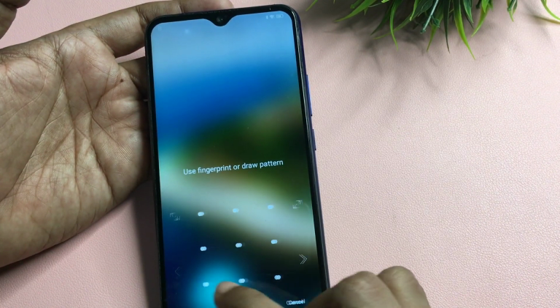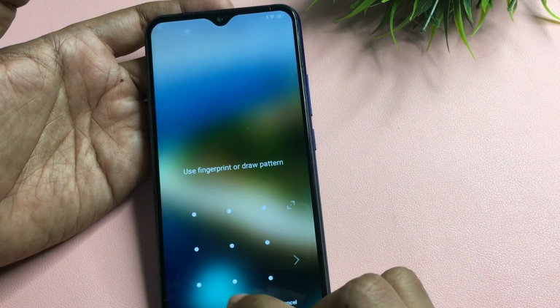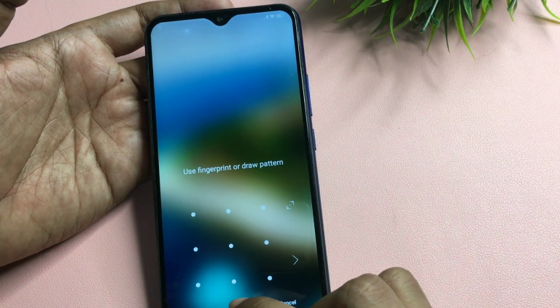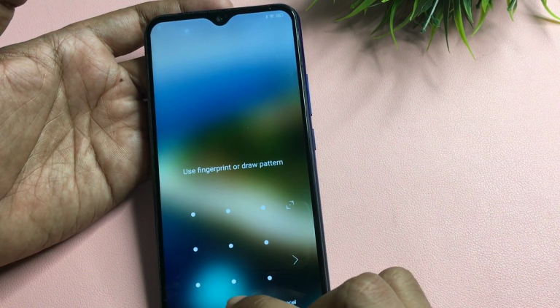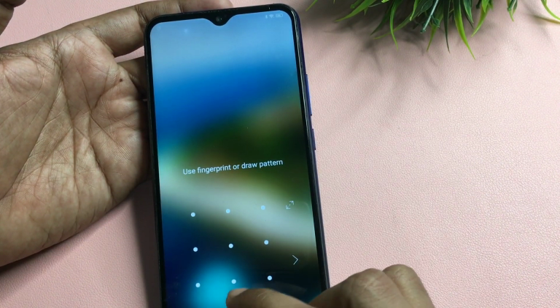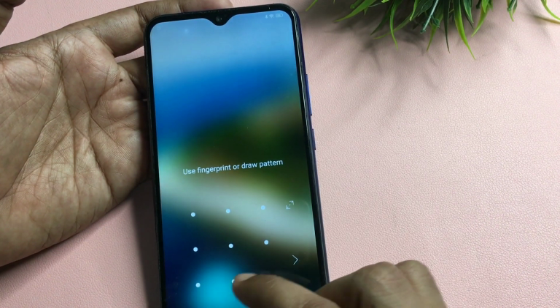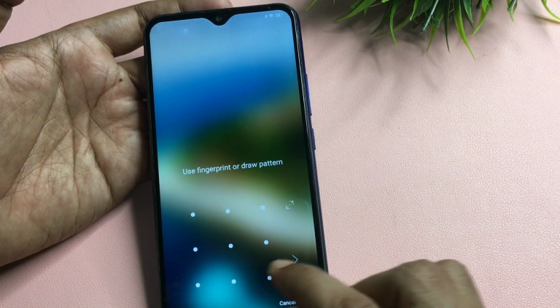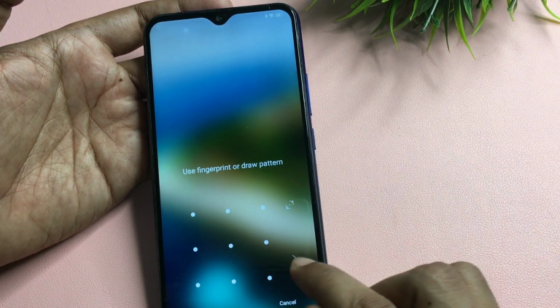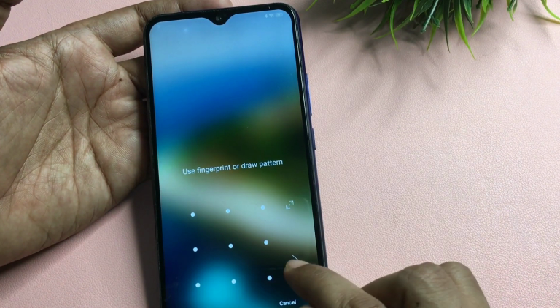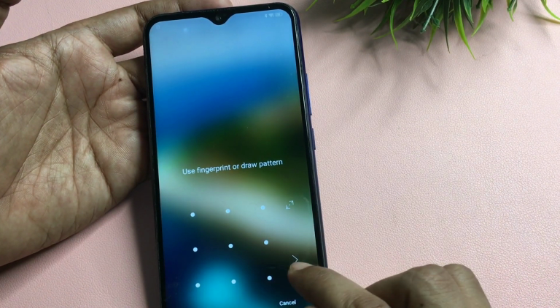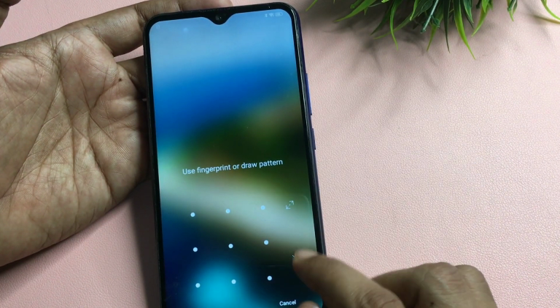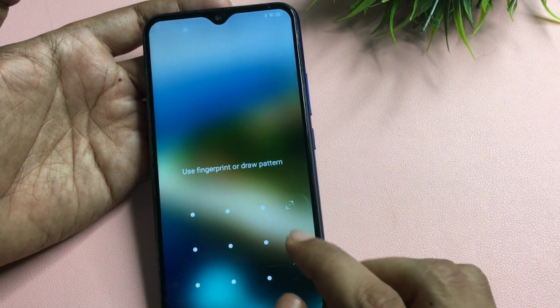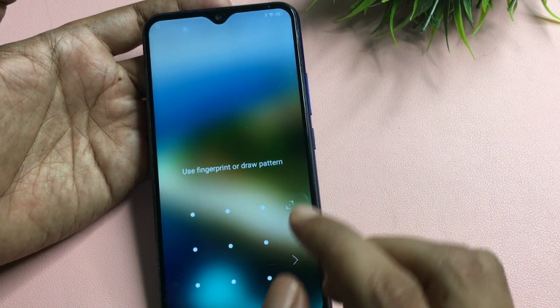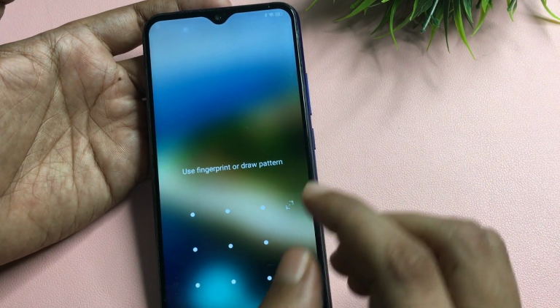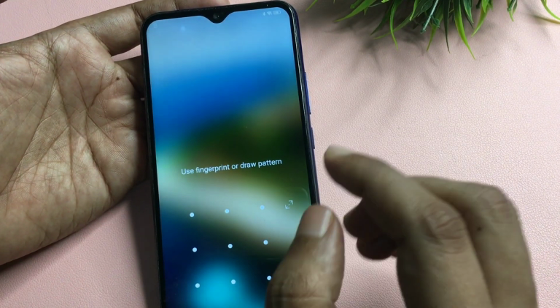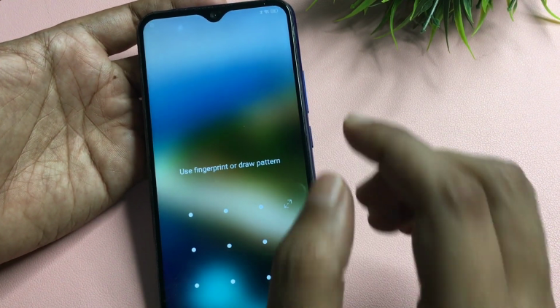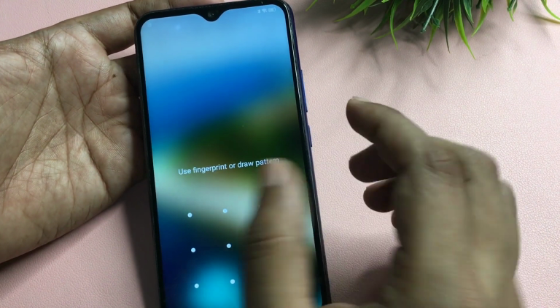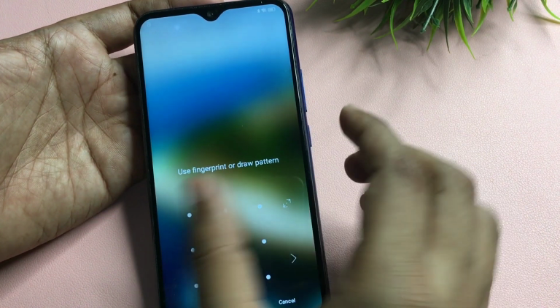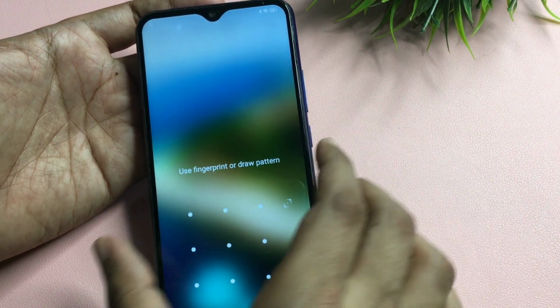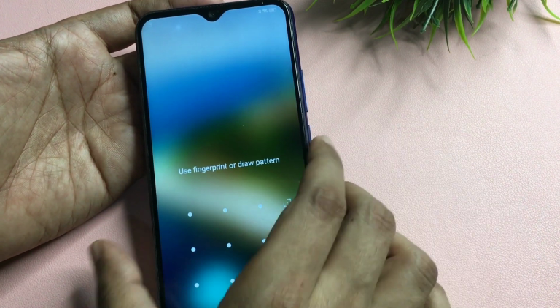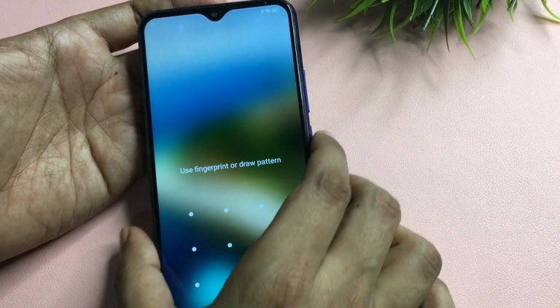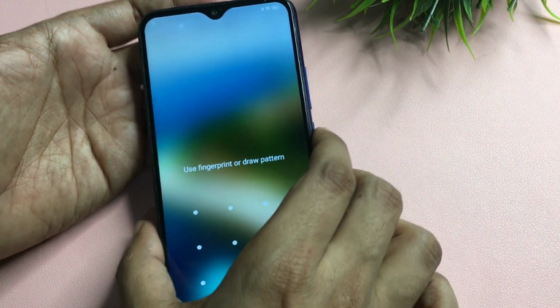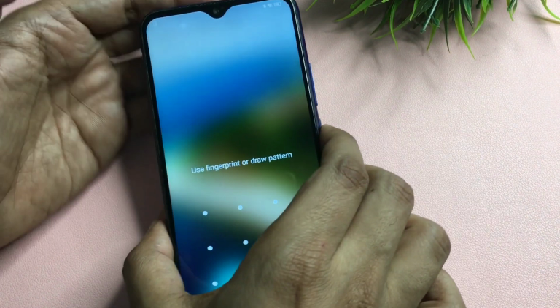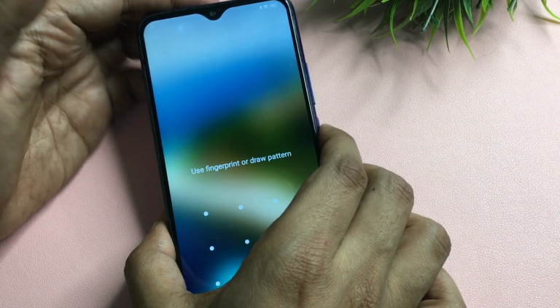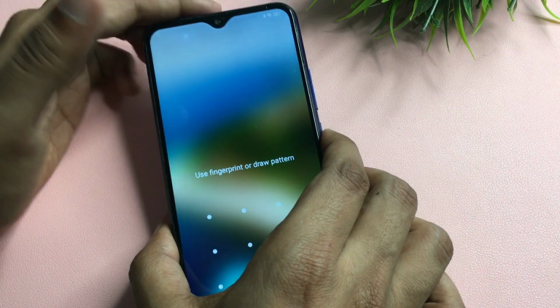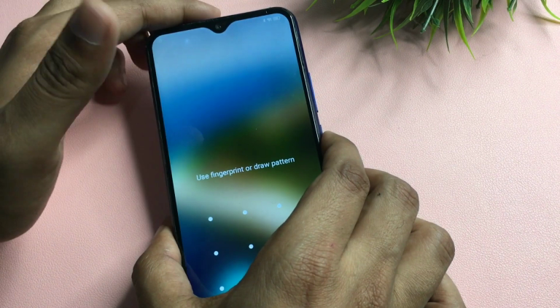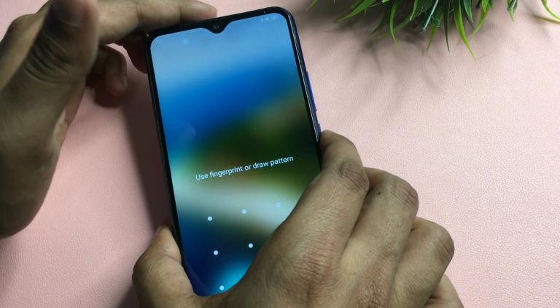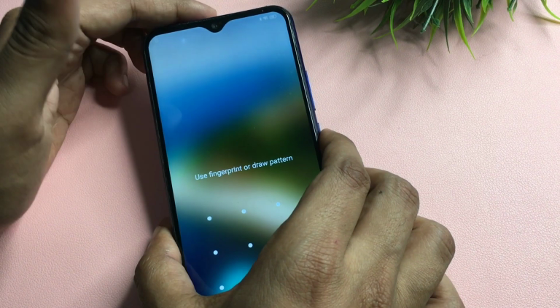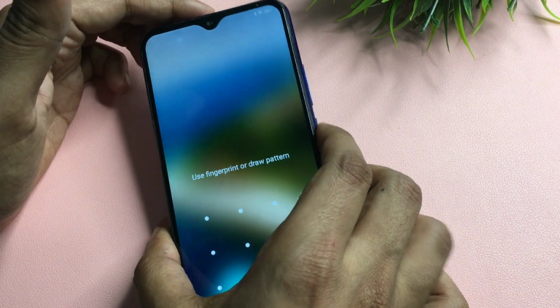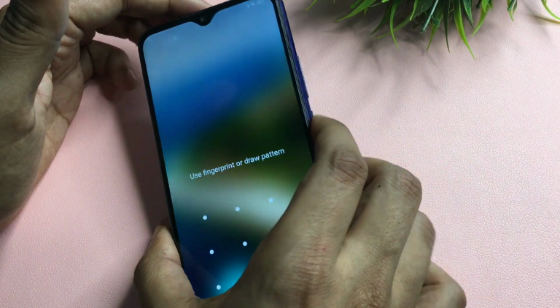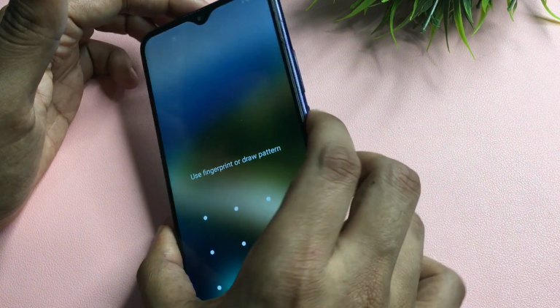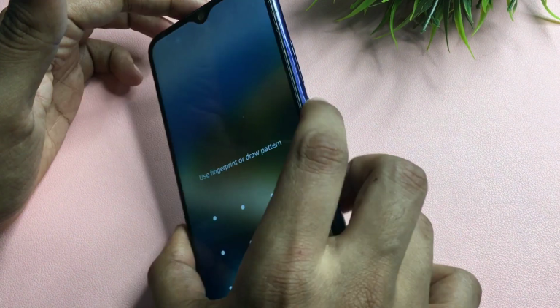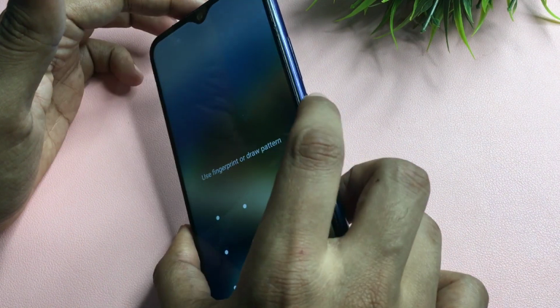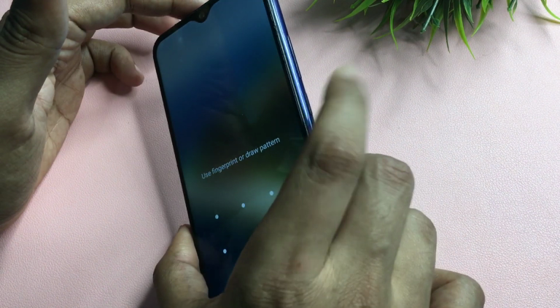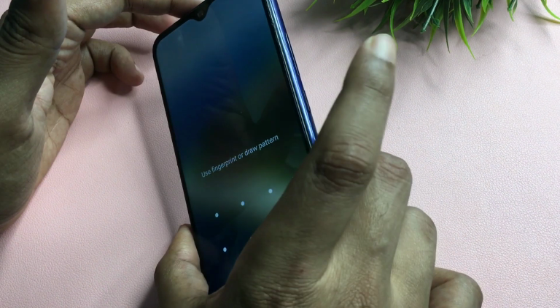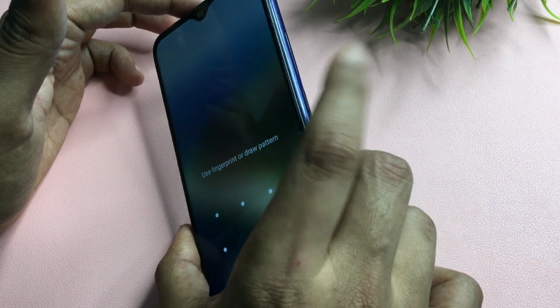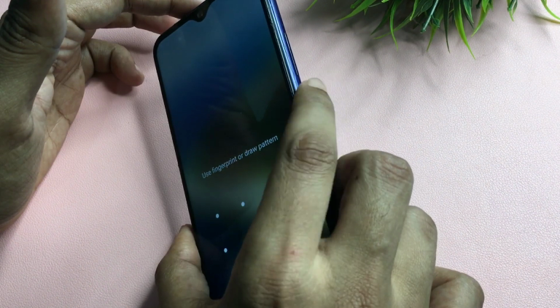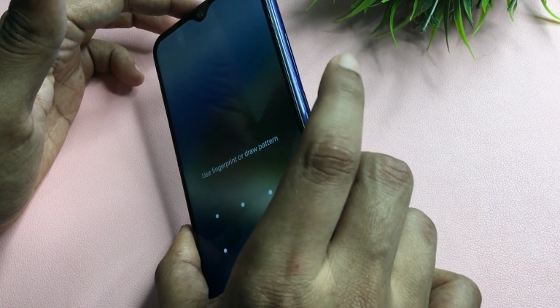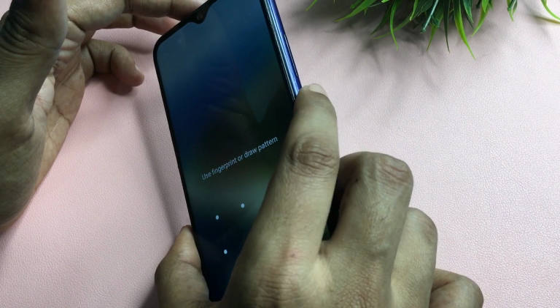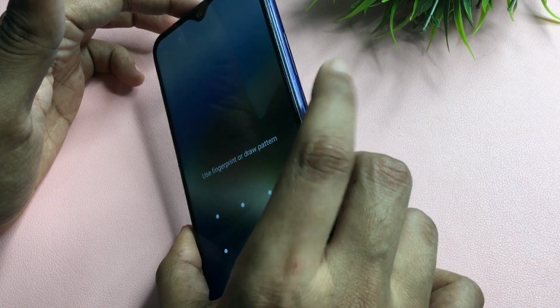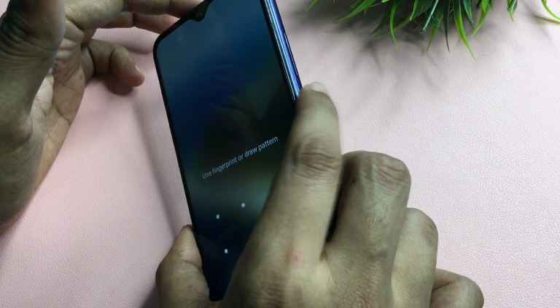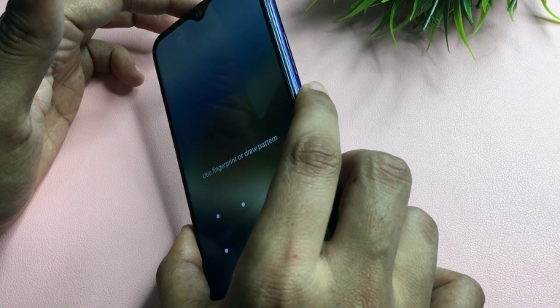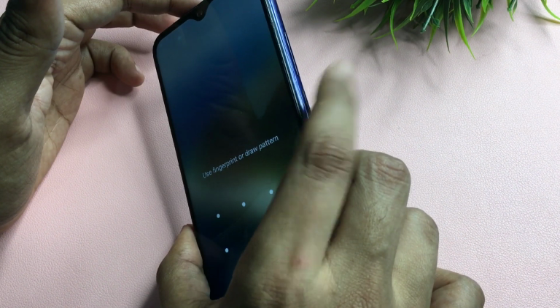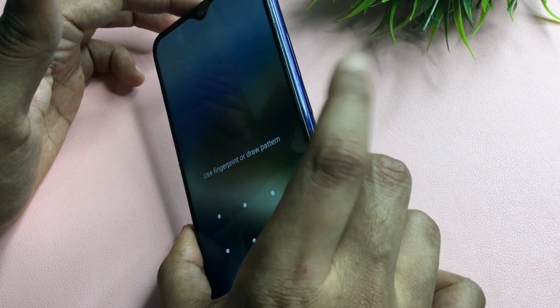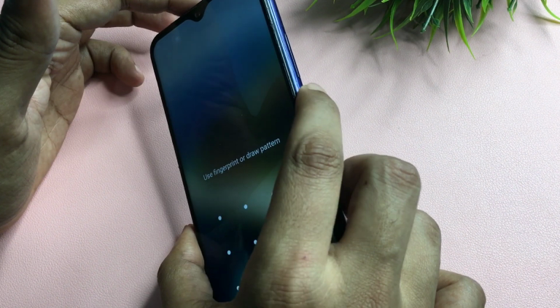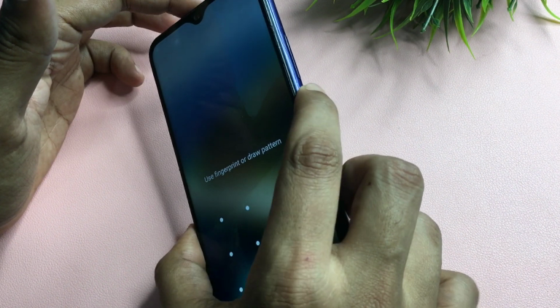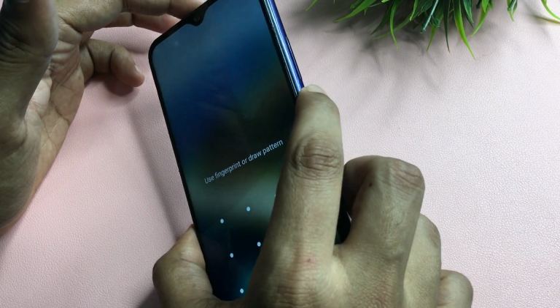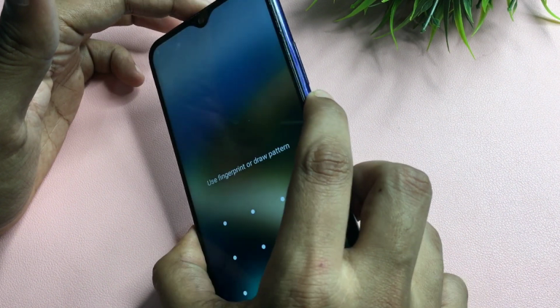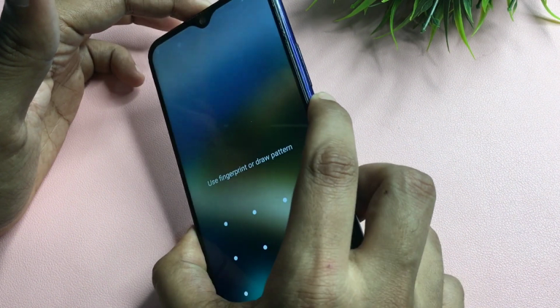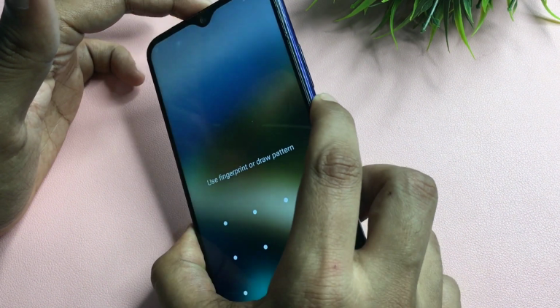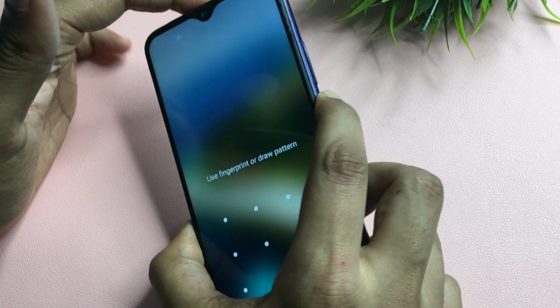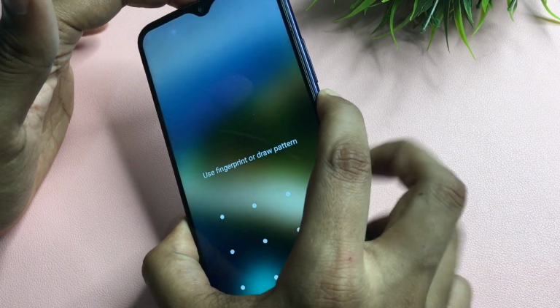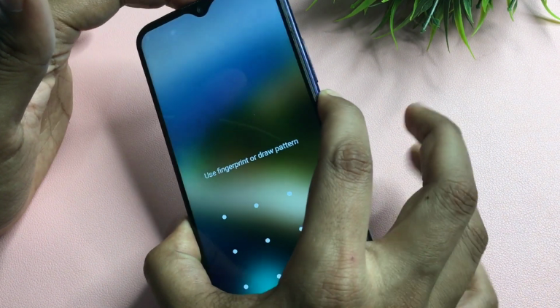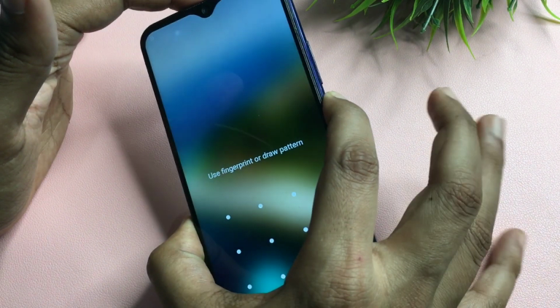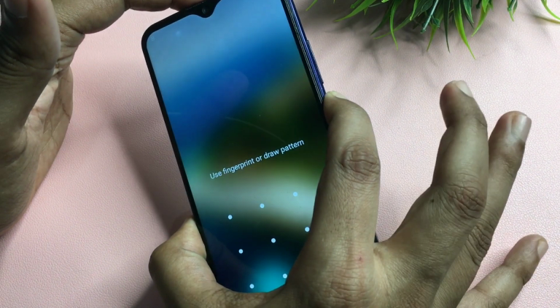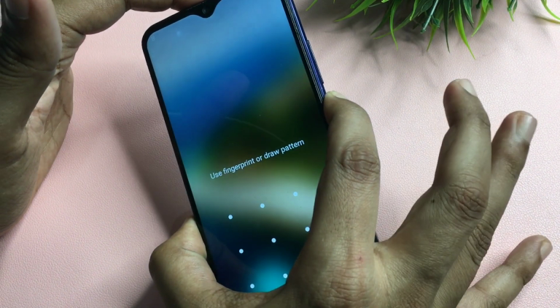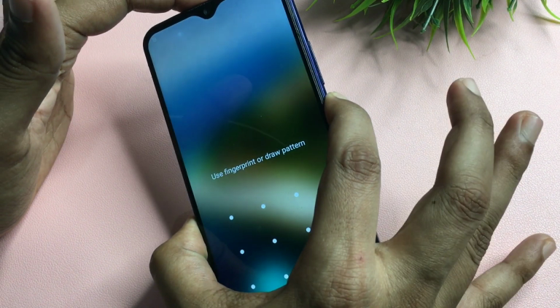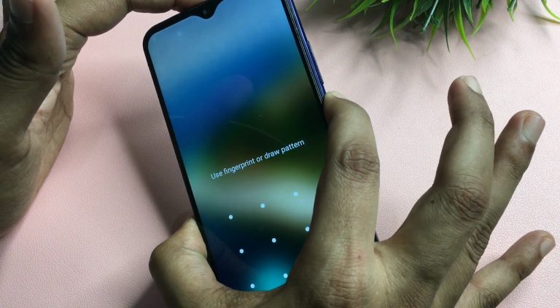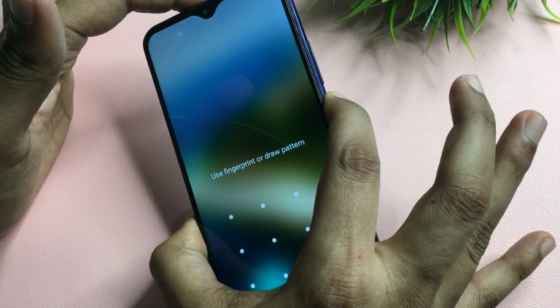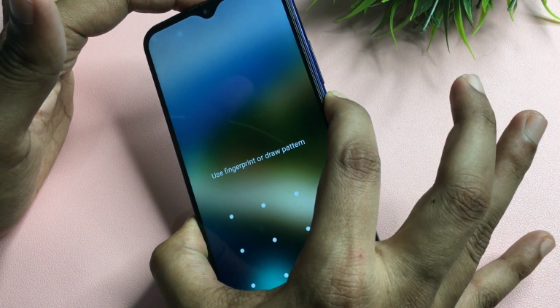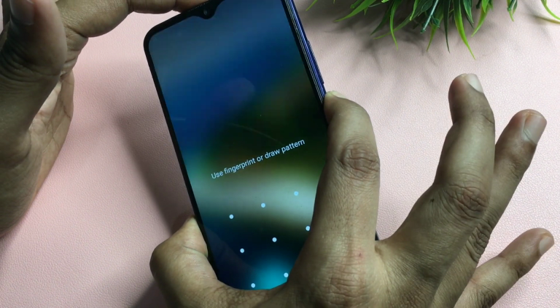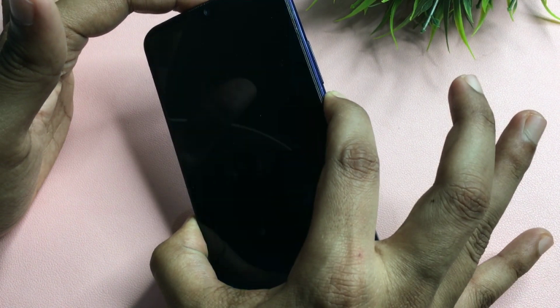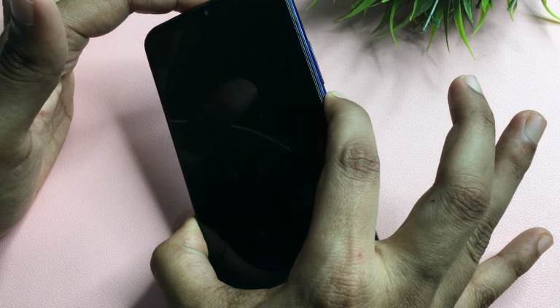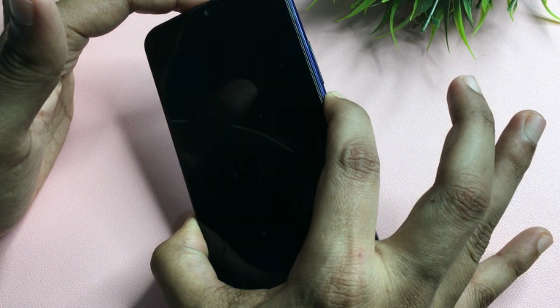After this, simply switch off your smartphone. Go to the power button and switch off your smartphone.